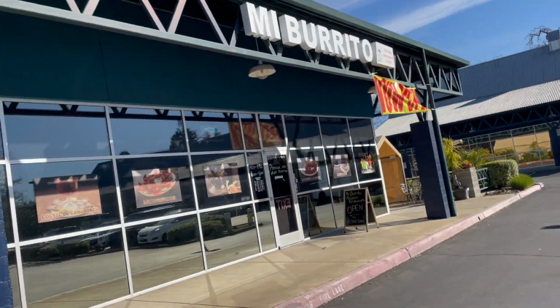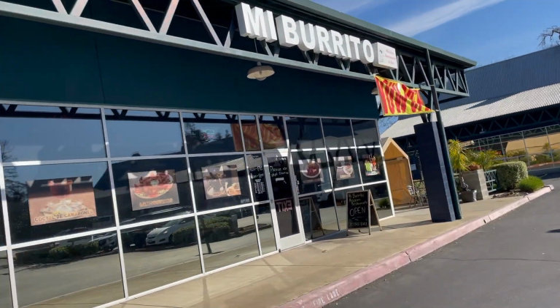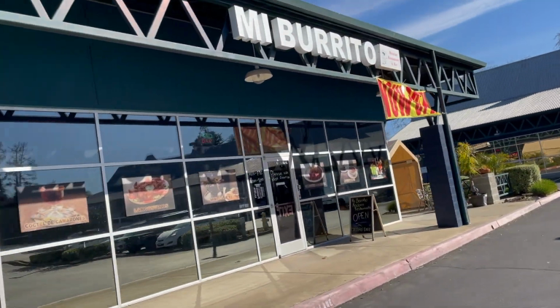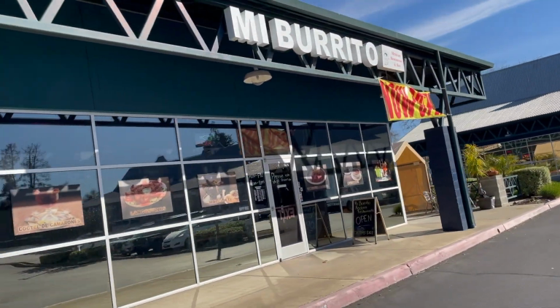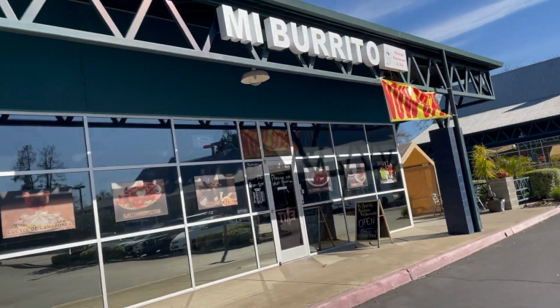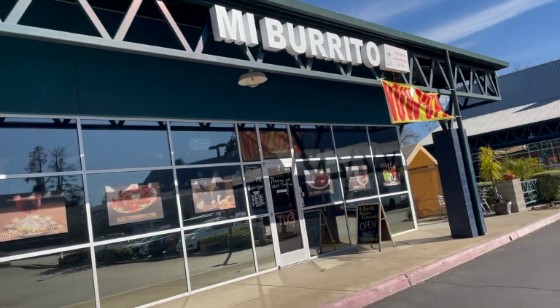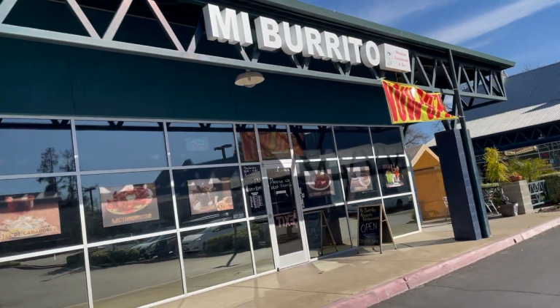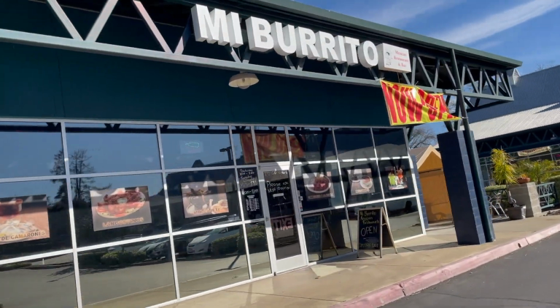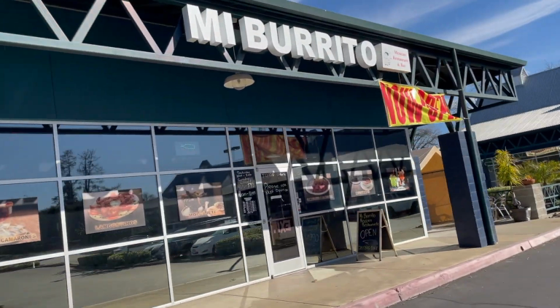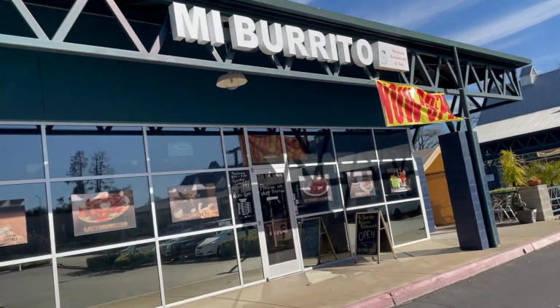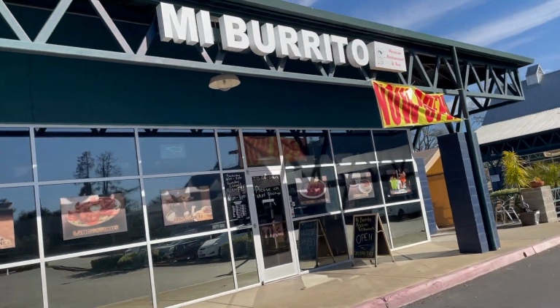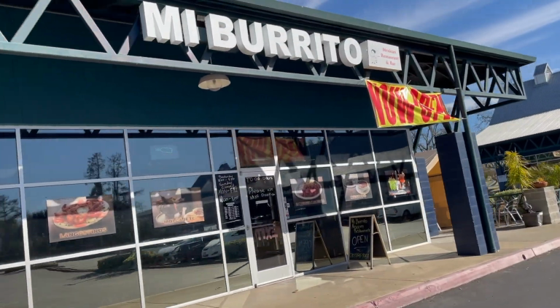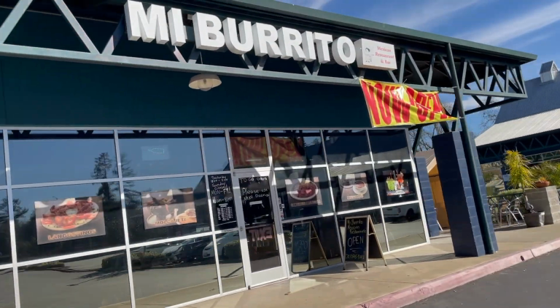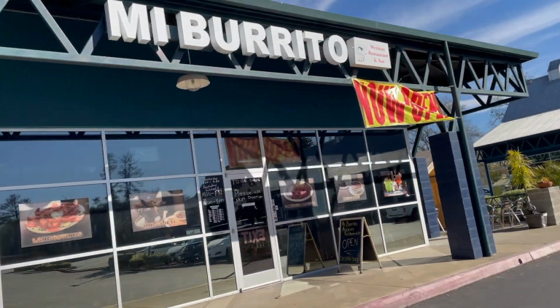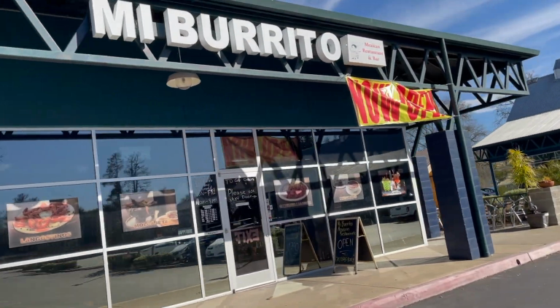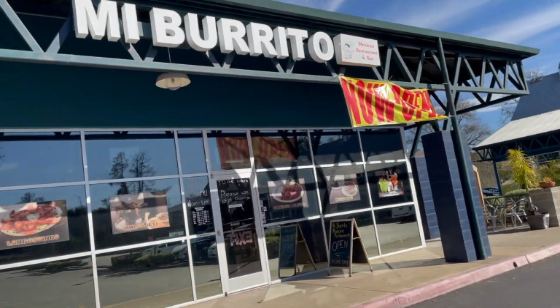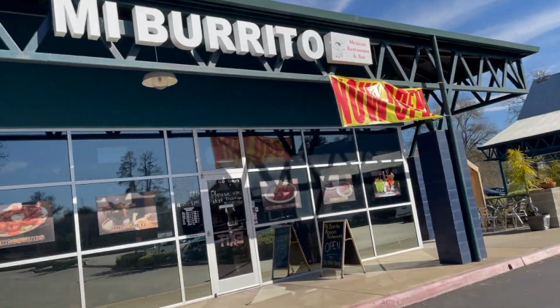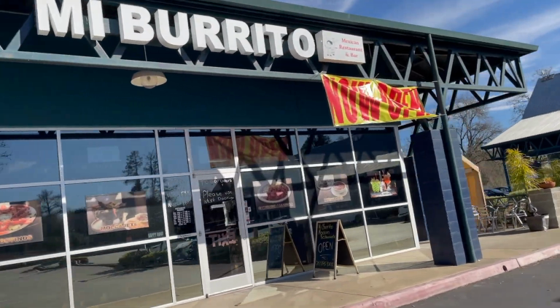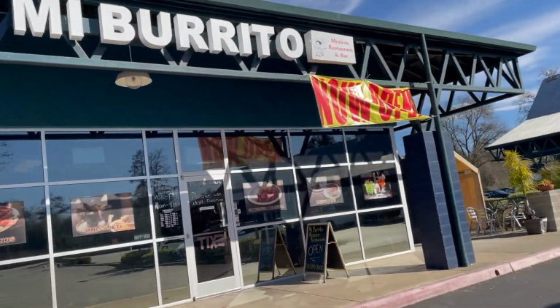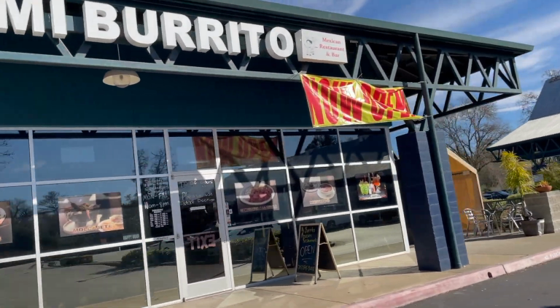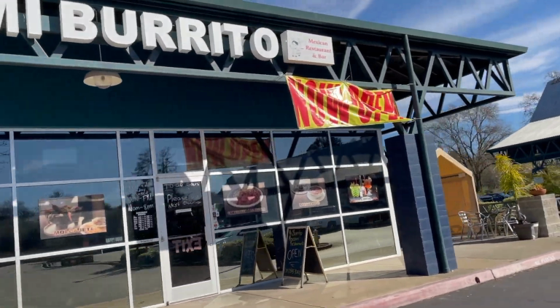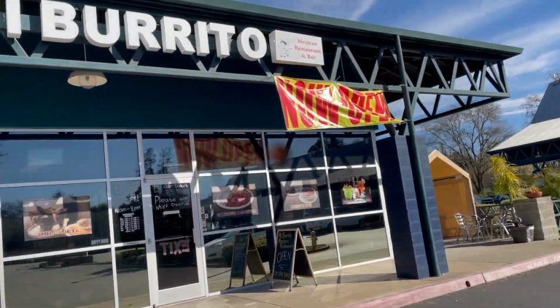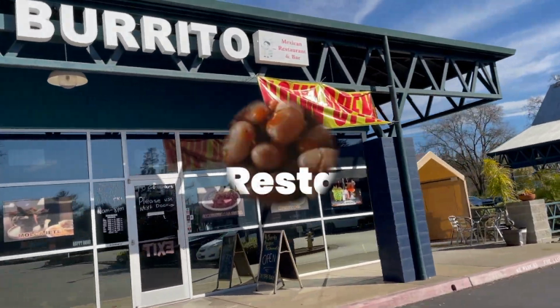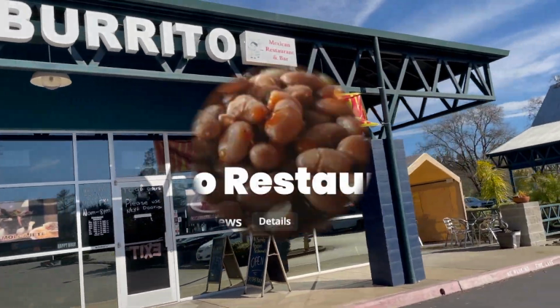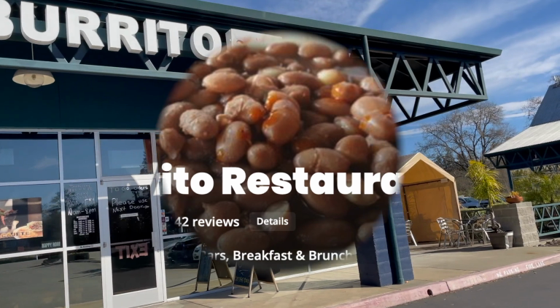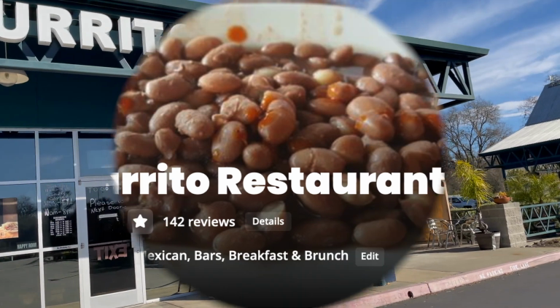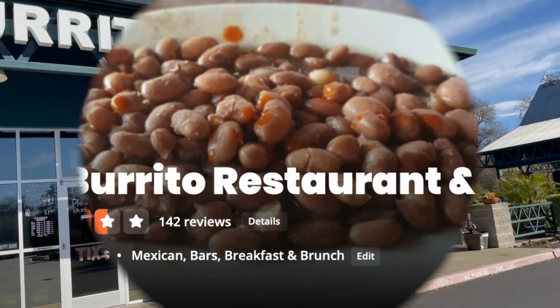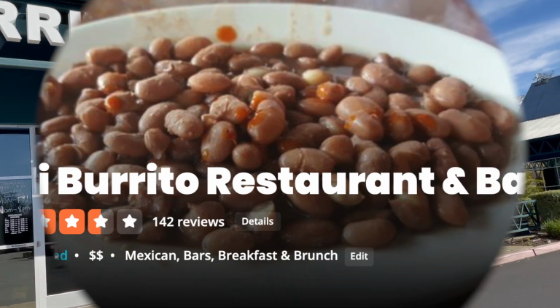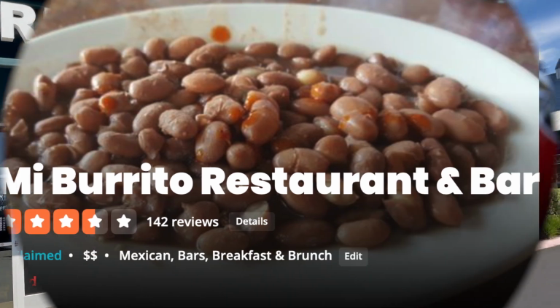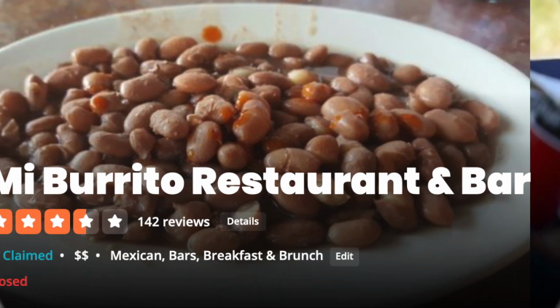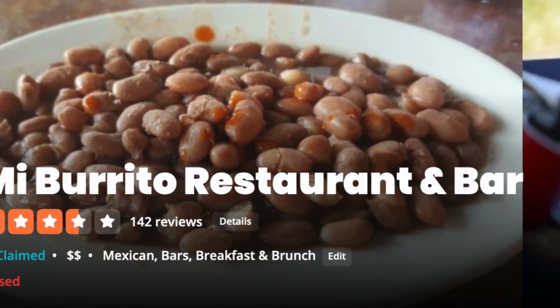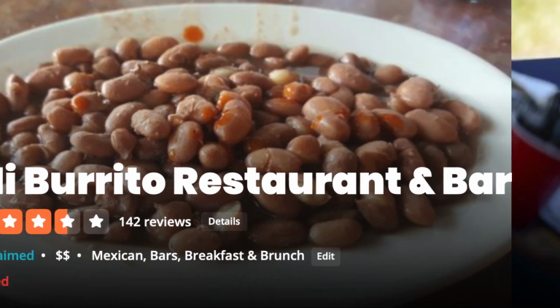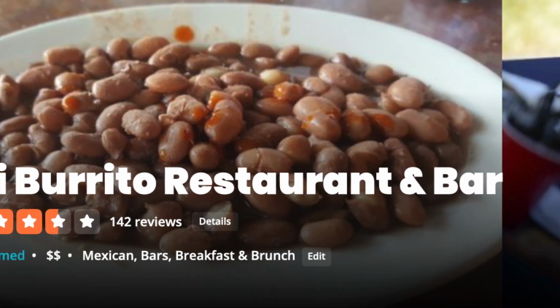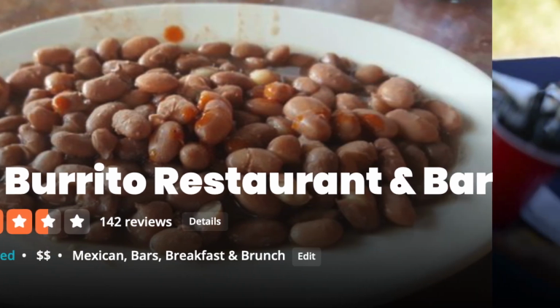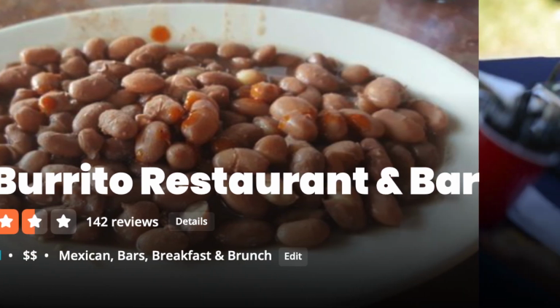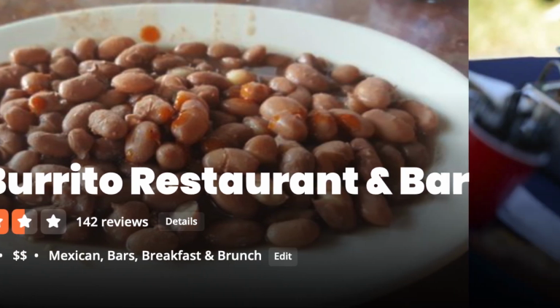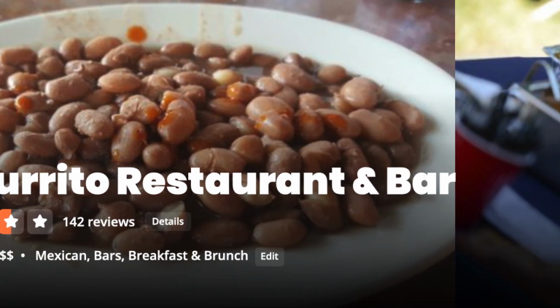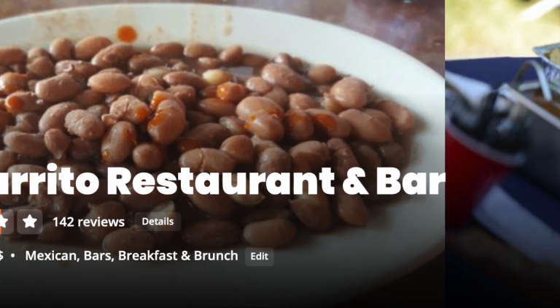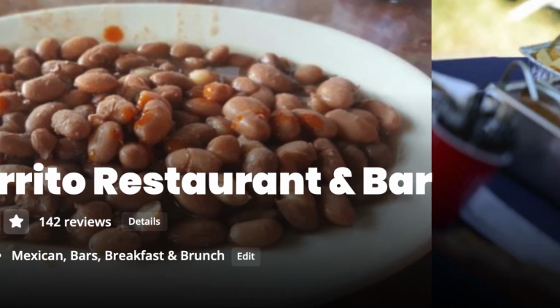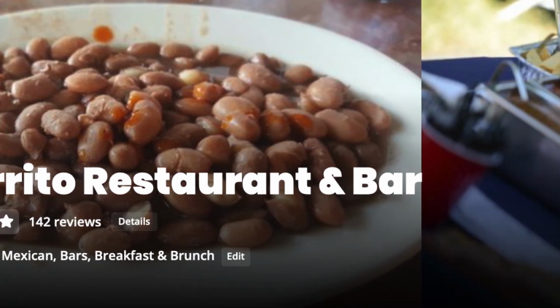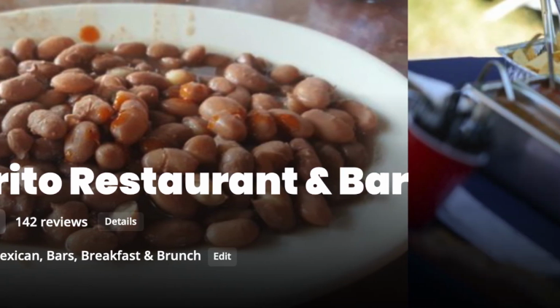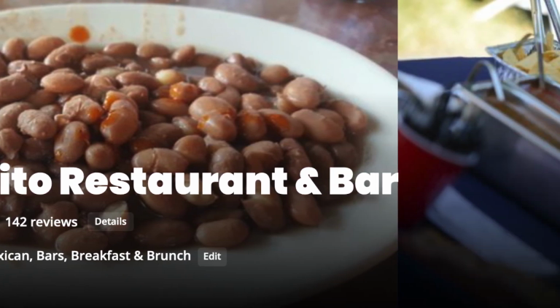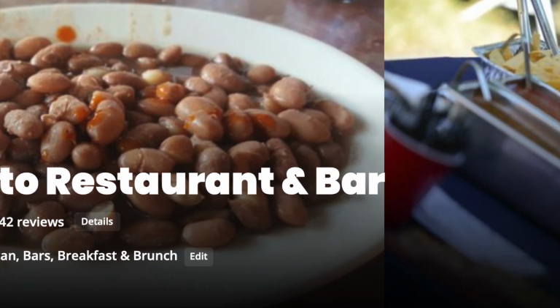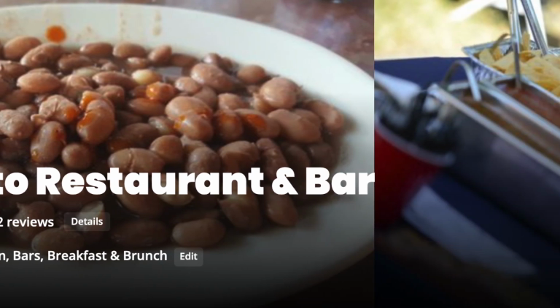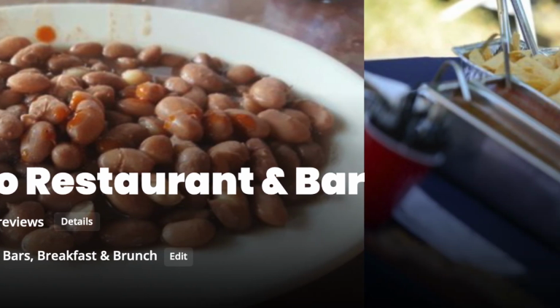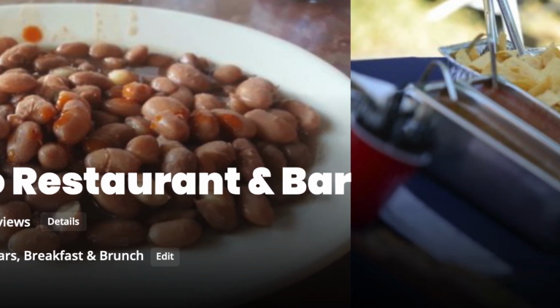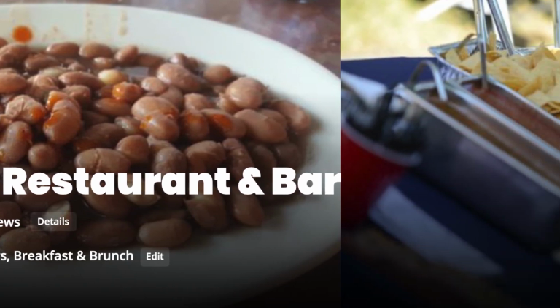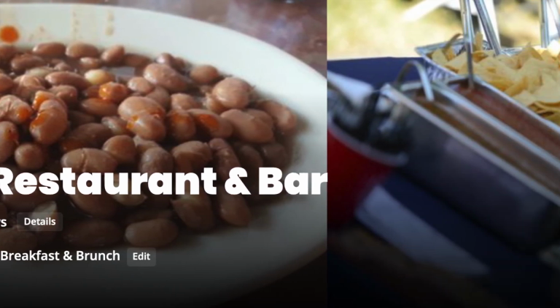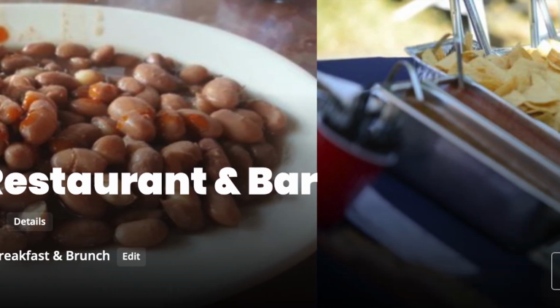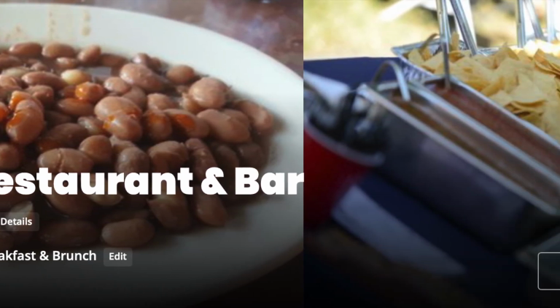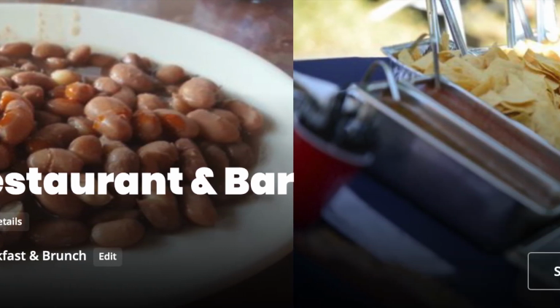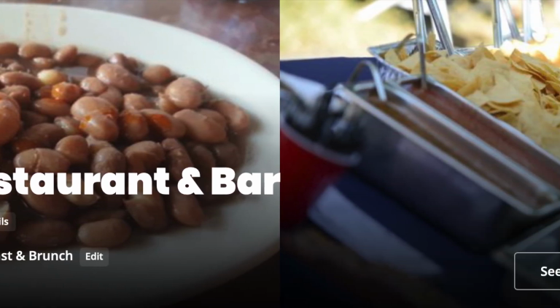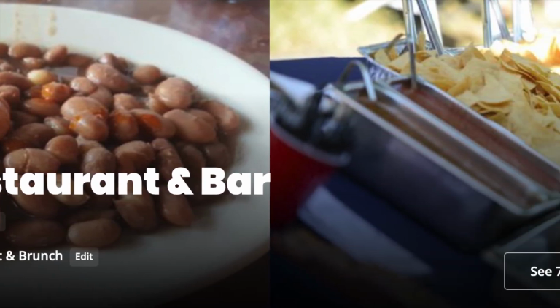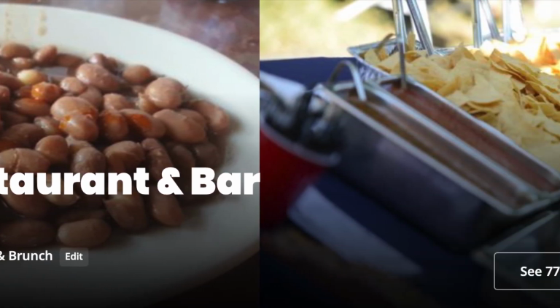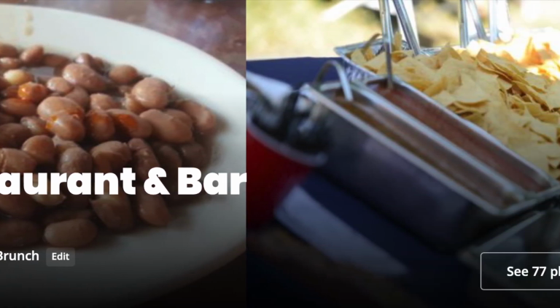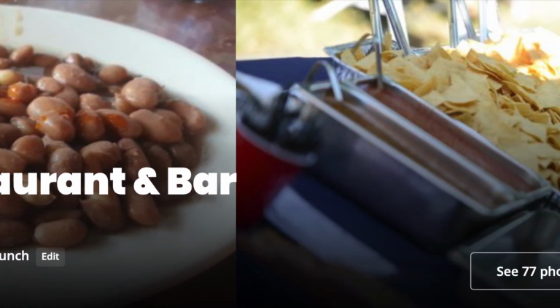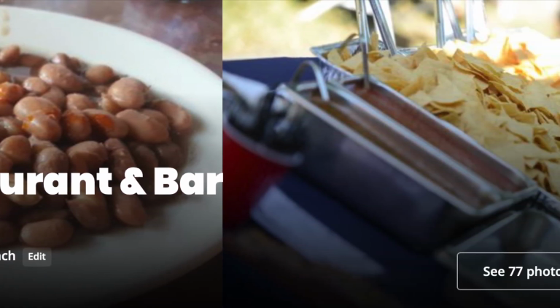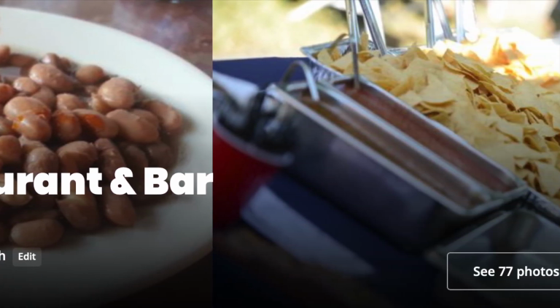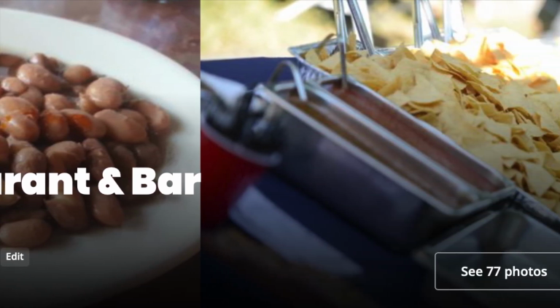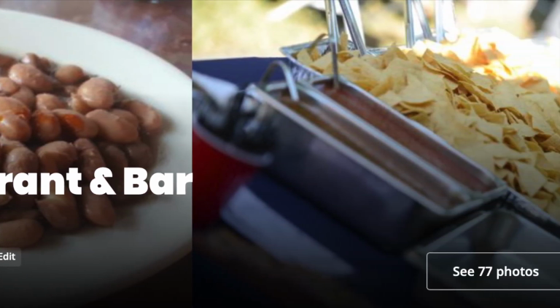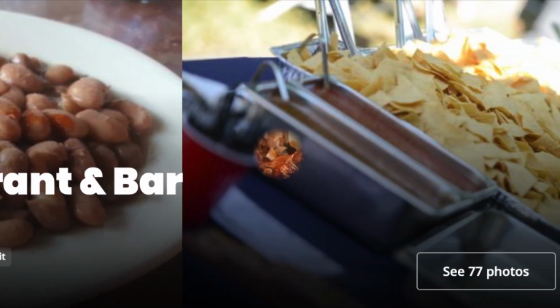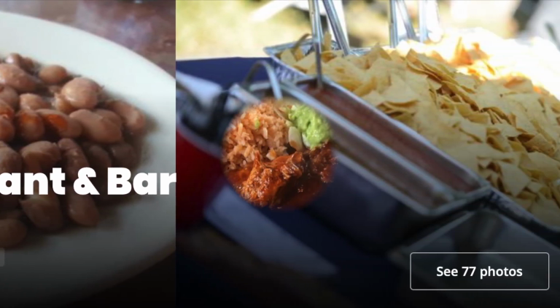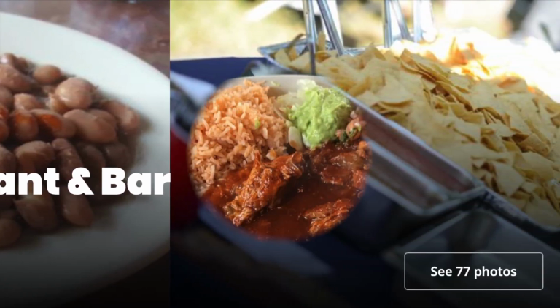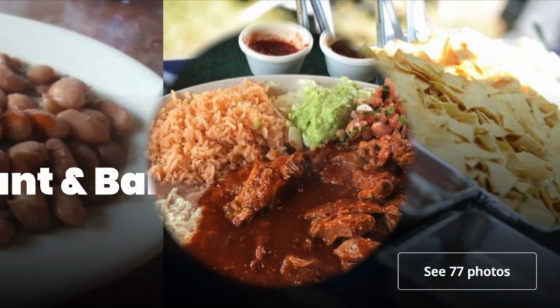Right around the corner we have Mi Burrito, and they serve traditional Mexican cuisine. They're known for making some really incredible micheladas.